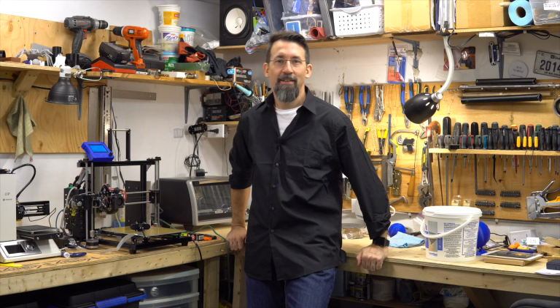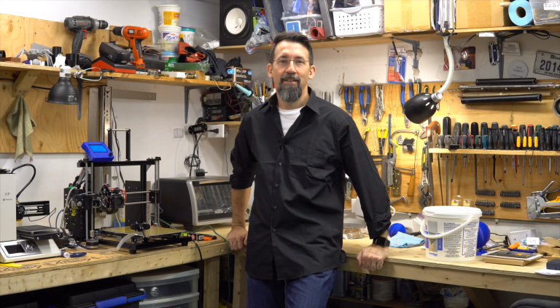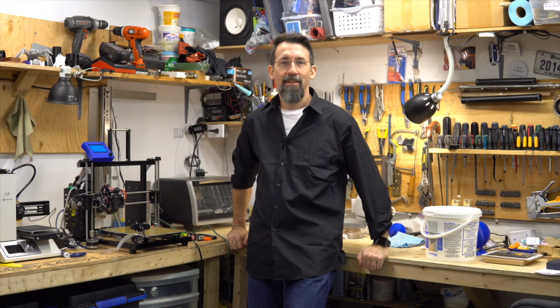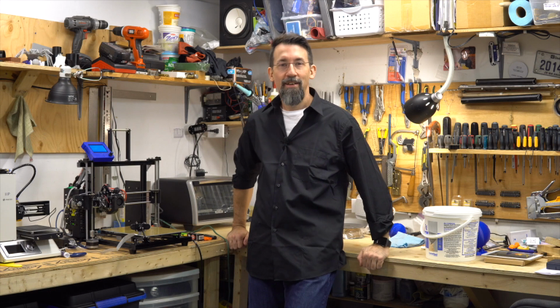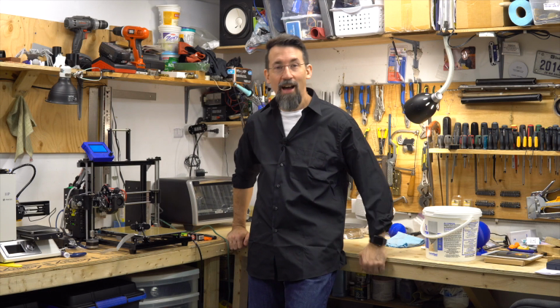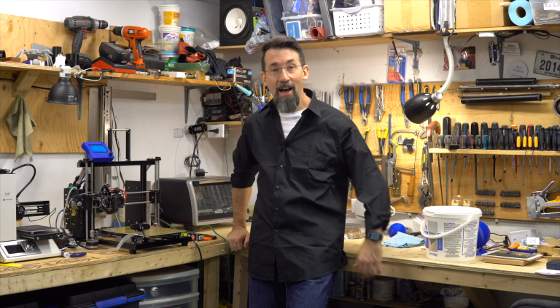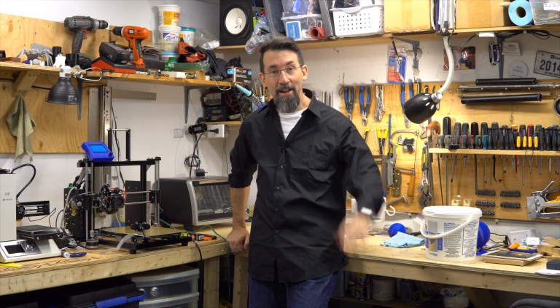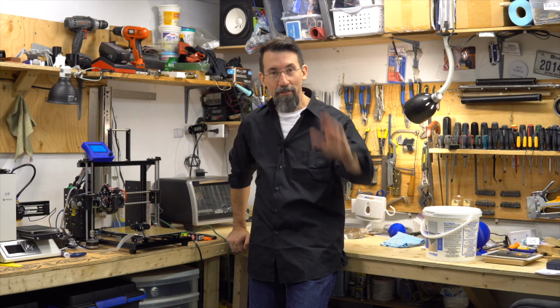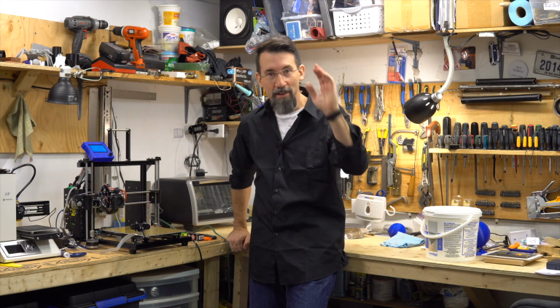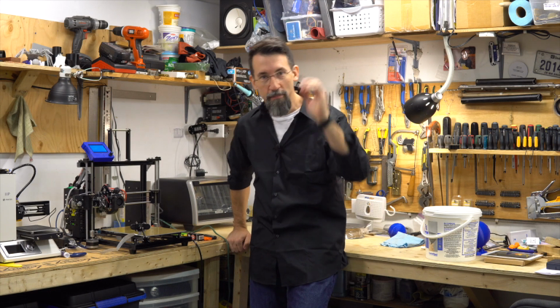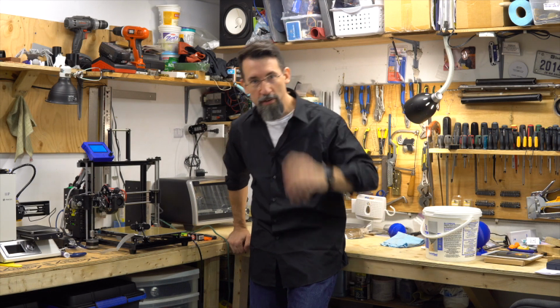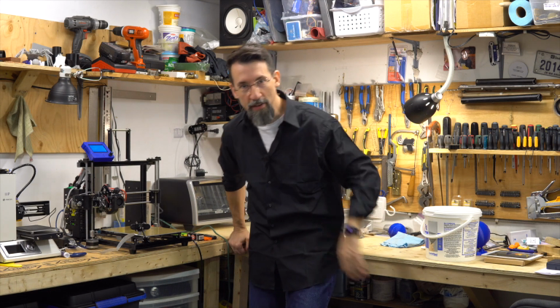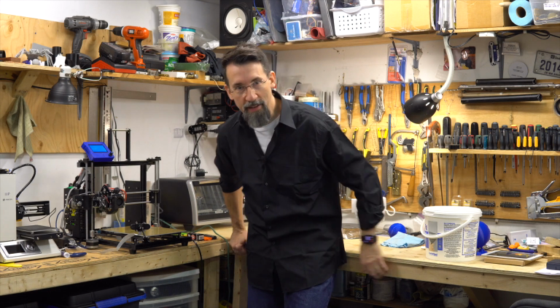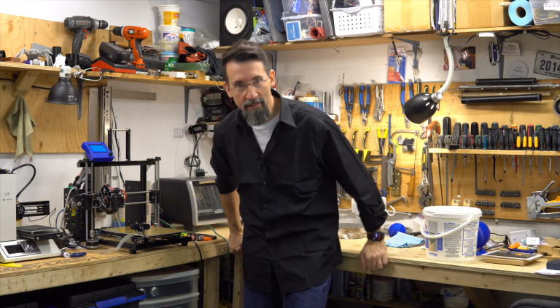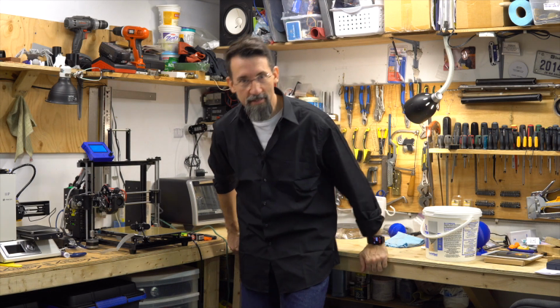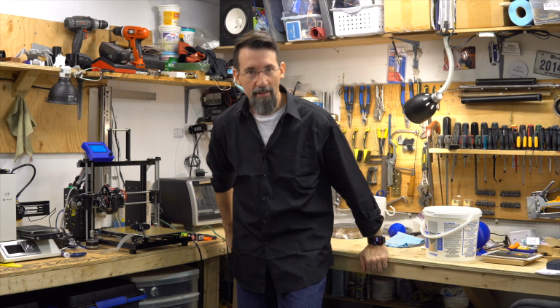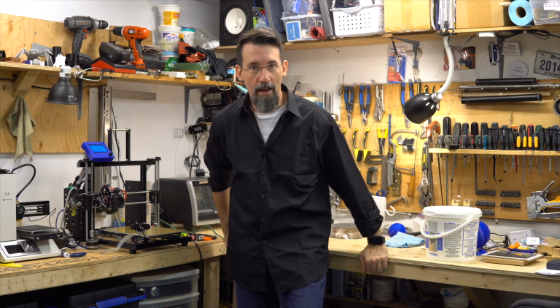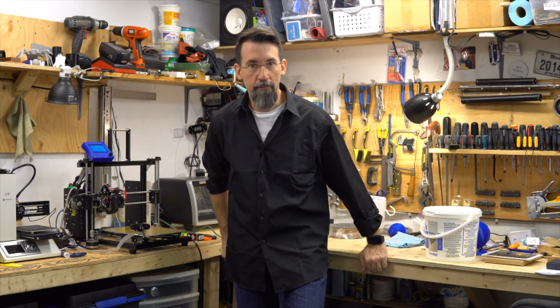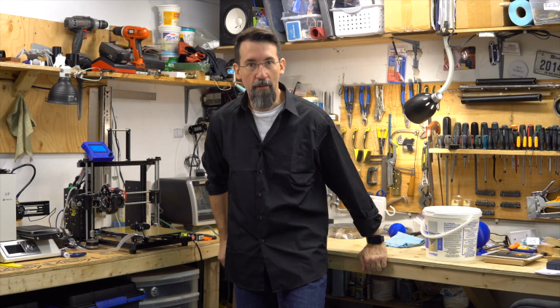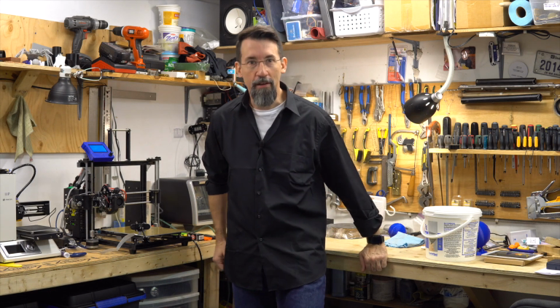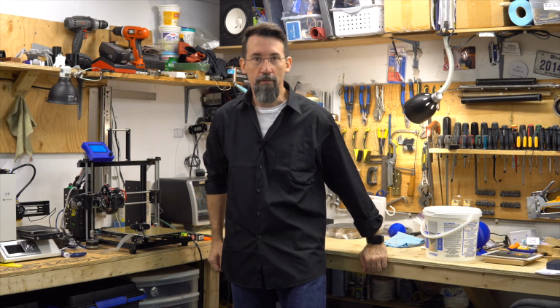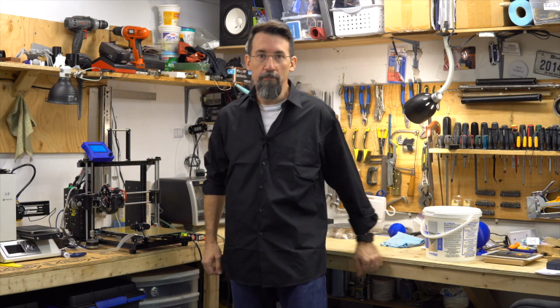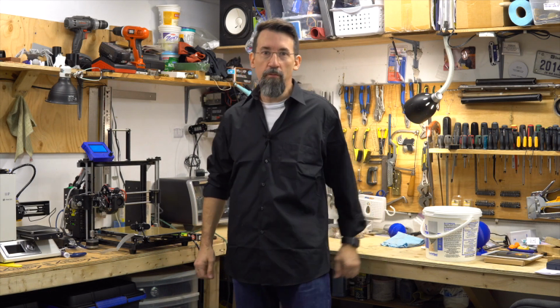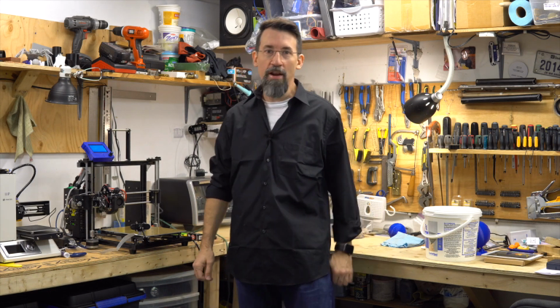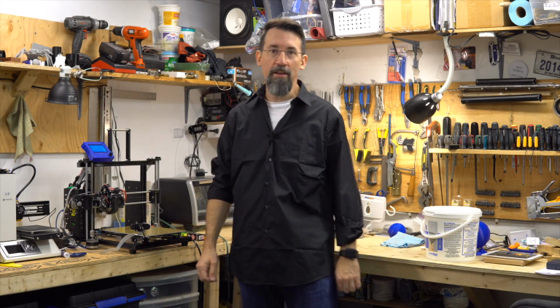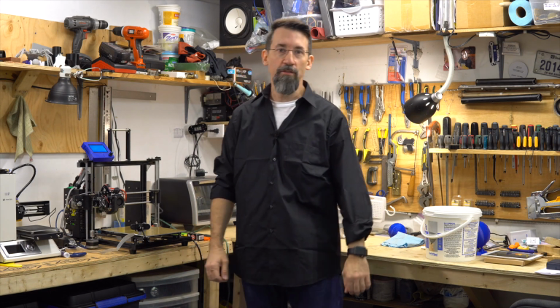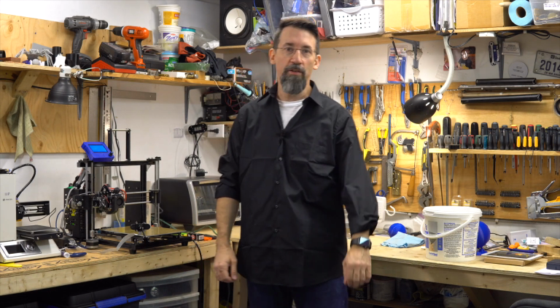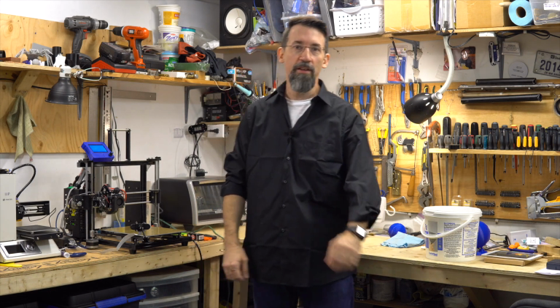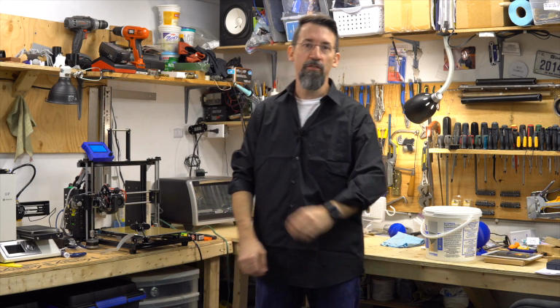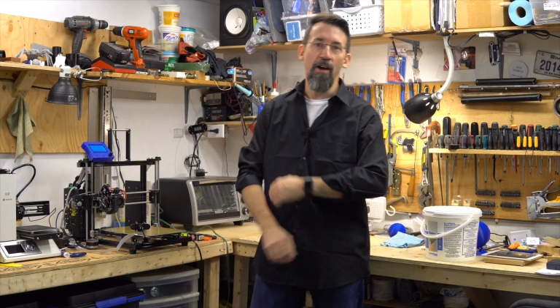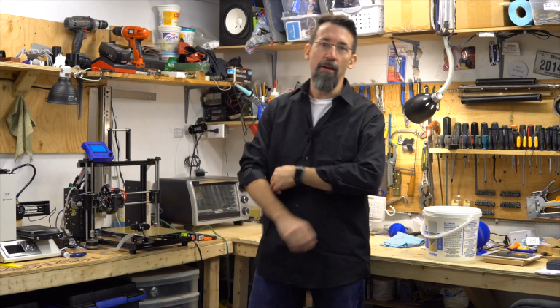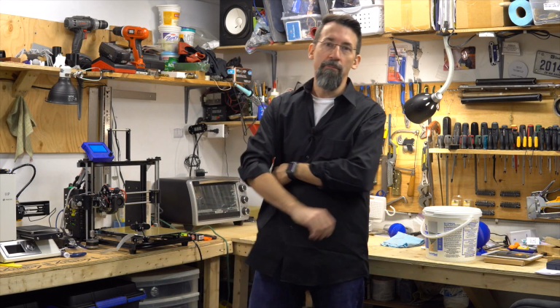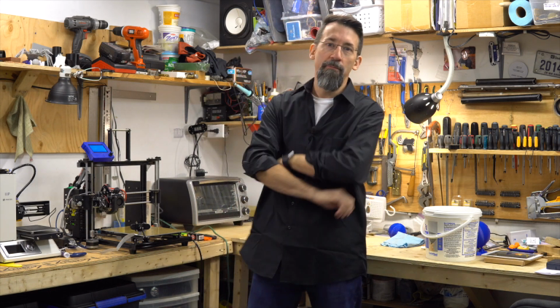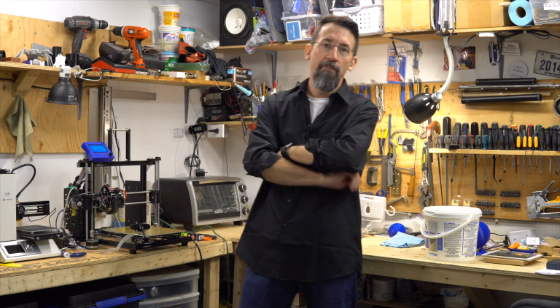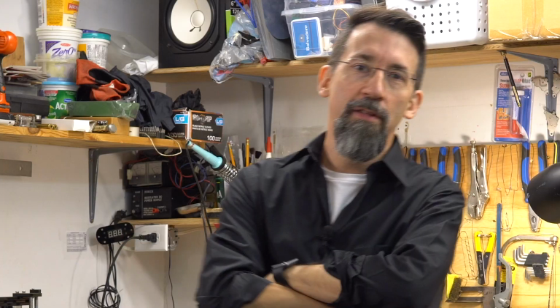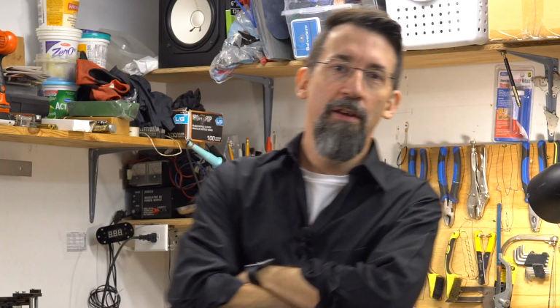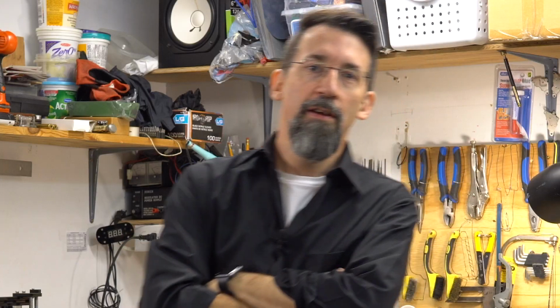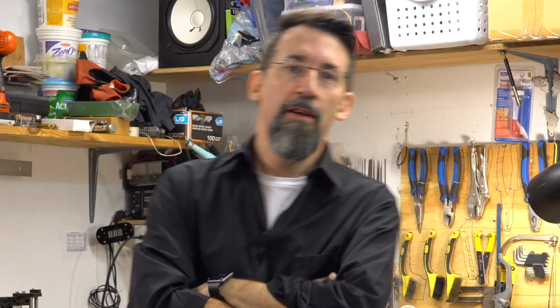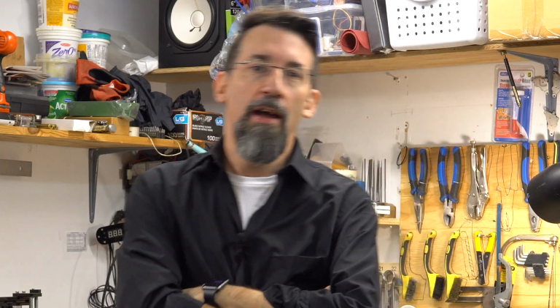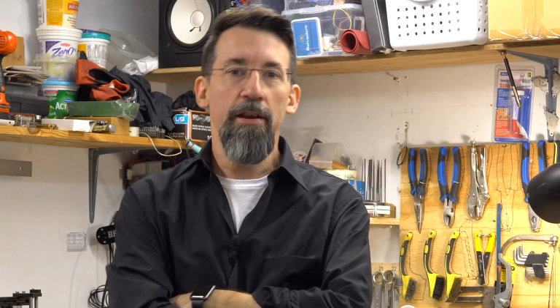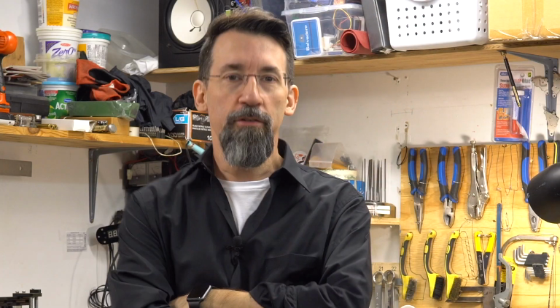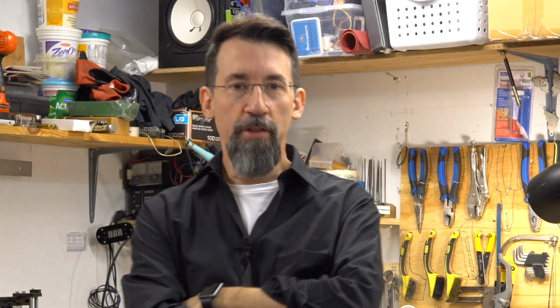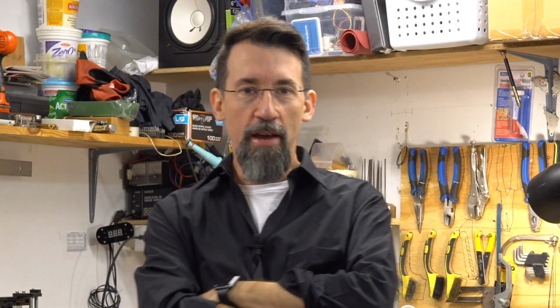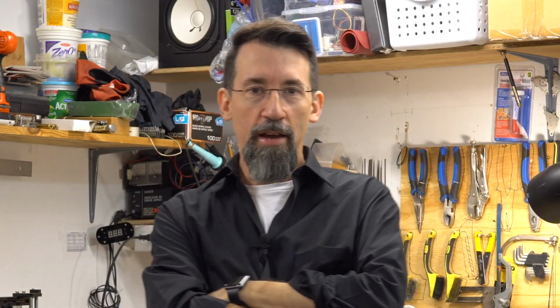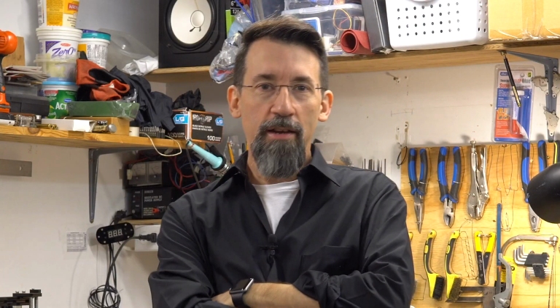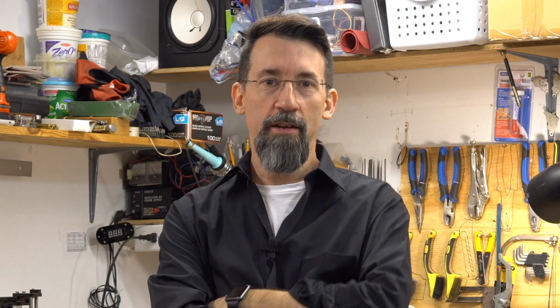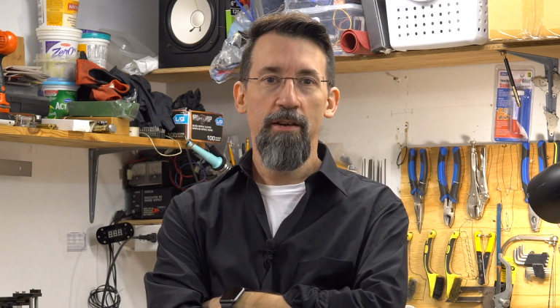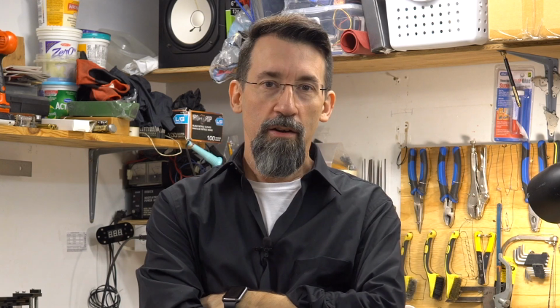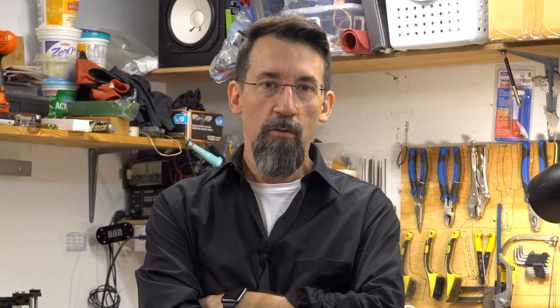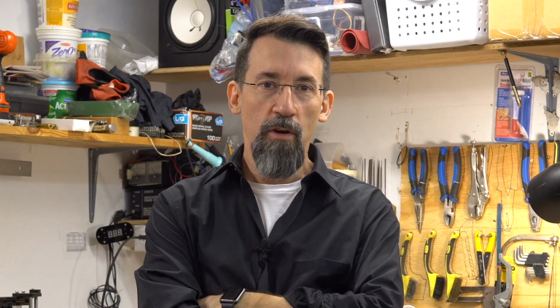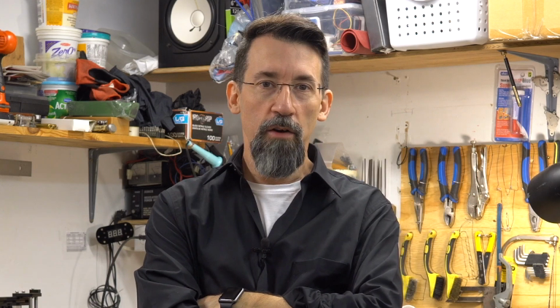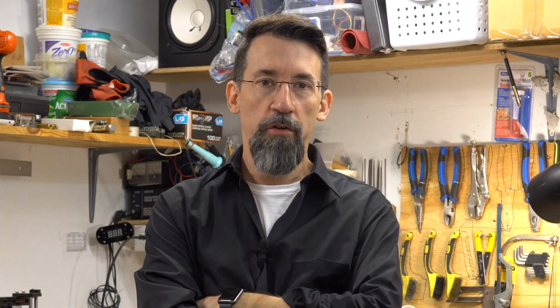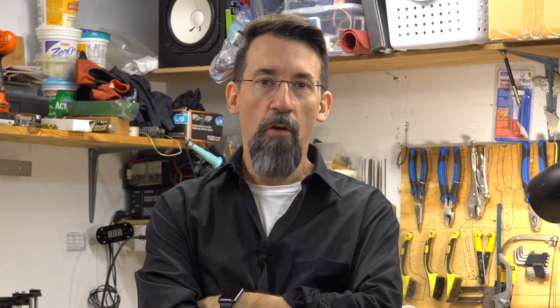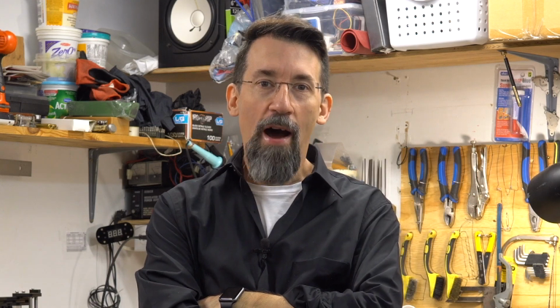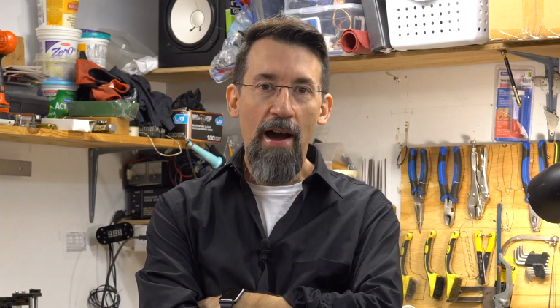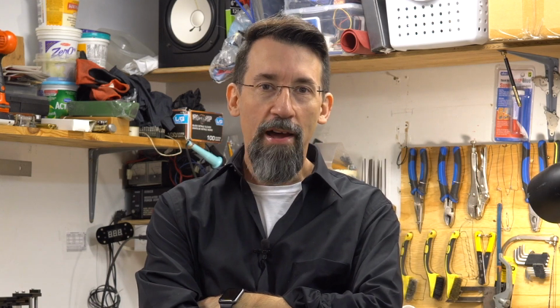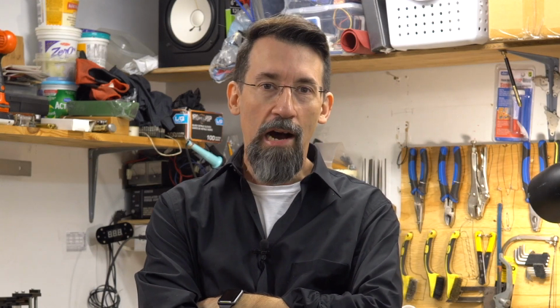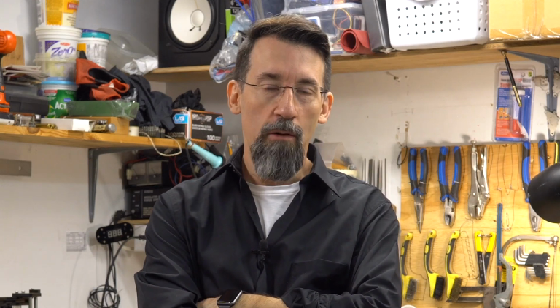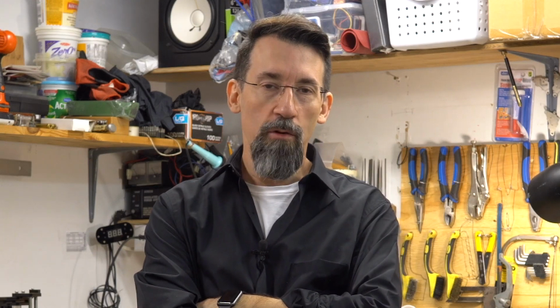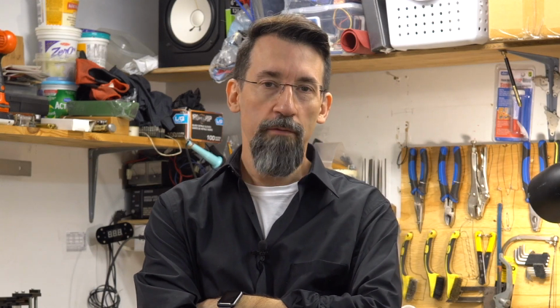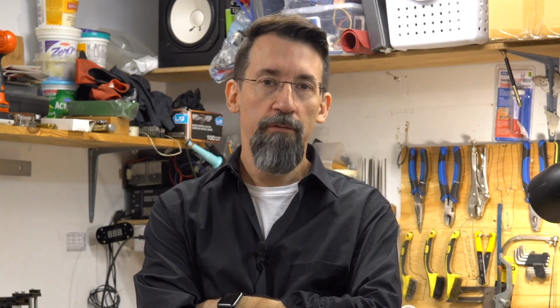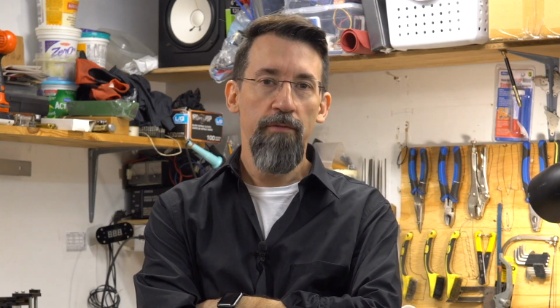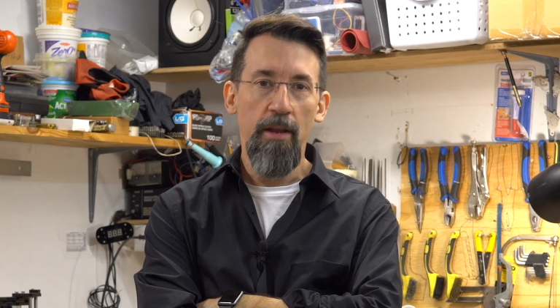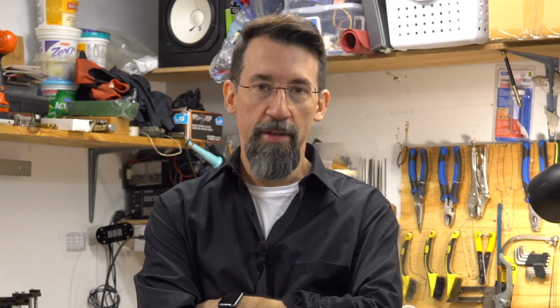Hi 3D Painter Geeks, I'm Frank from Frank's 3D Shop and today we'll dry our filament.